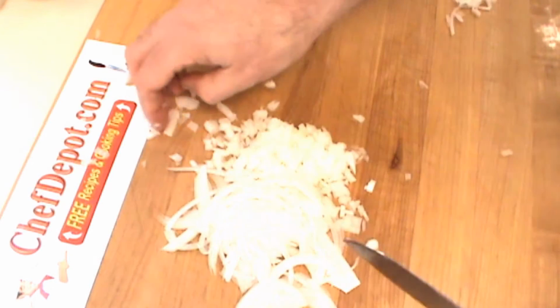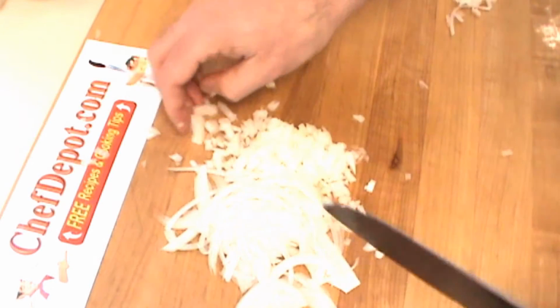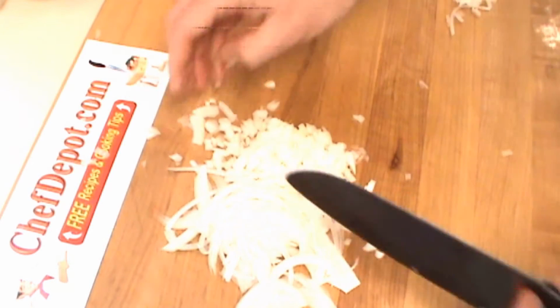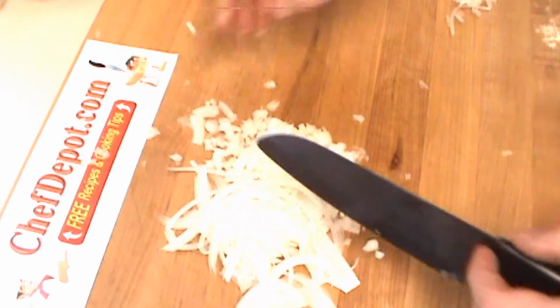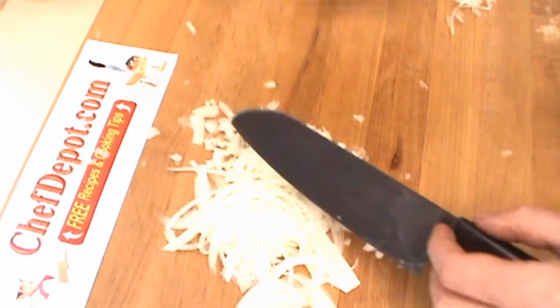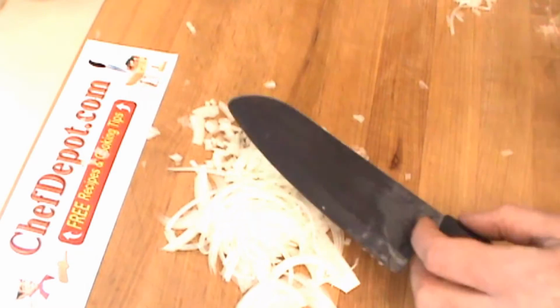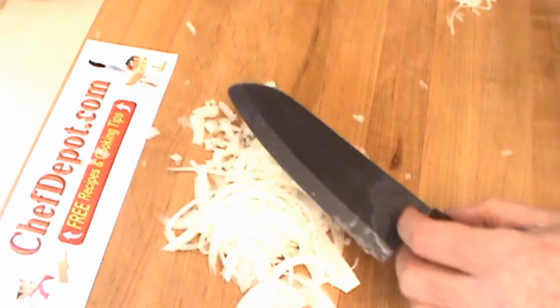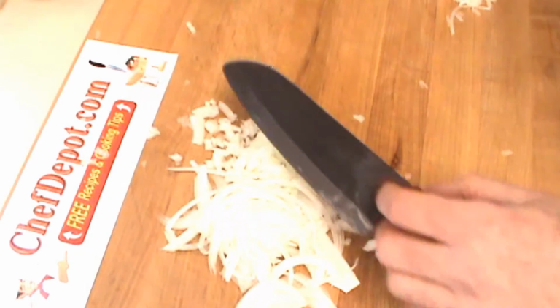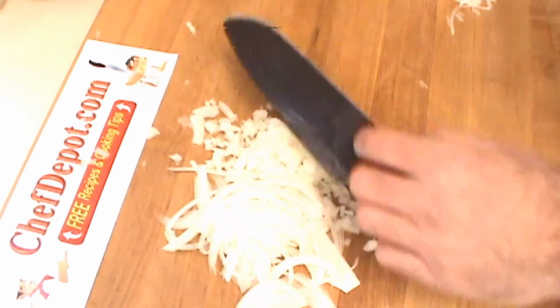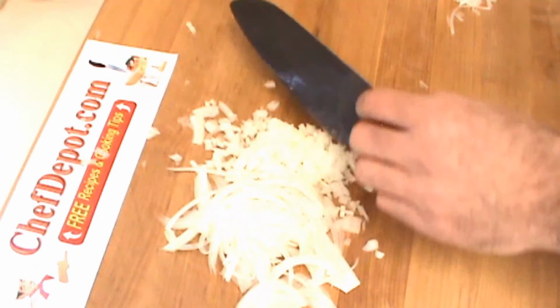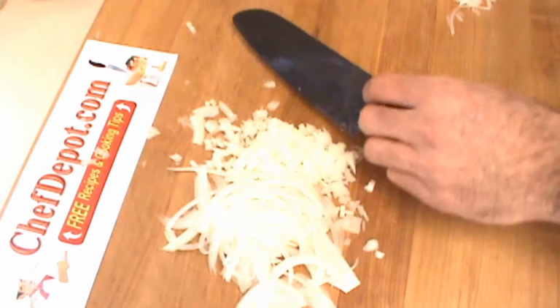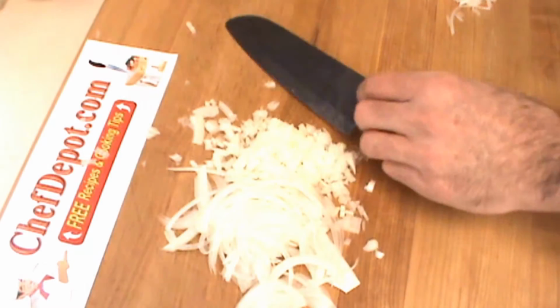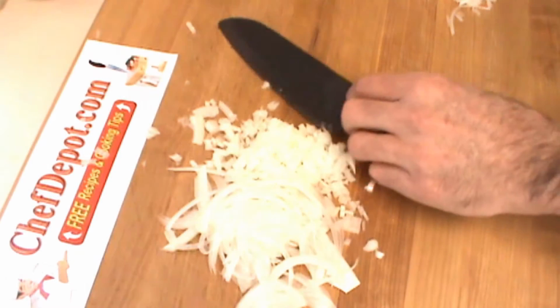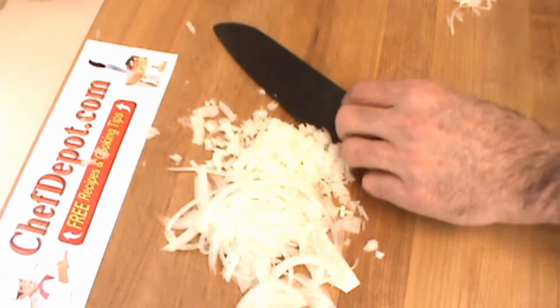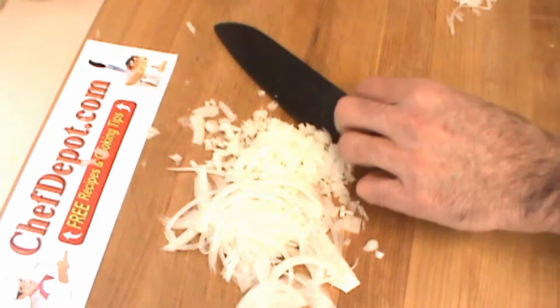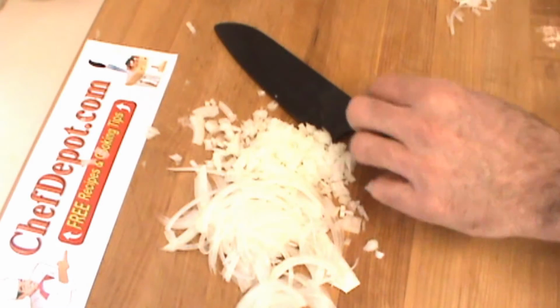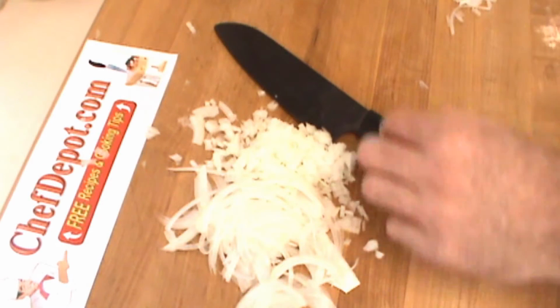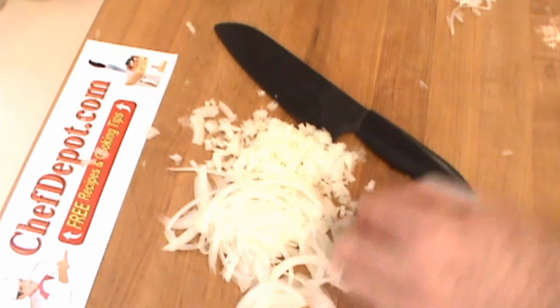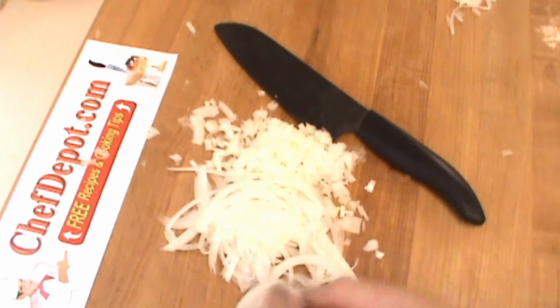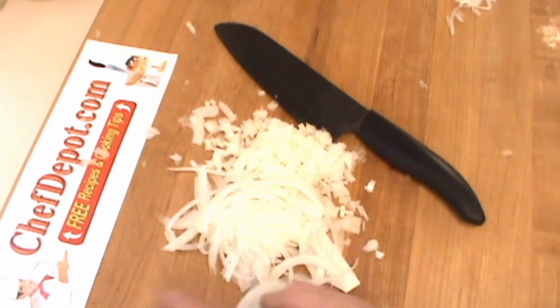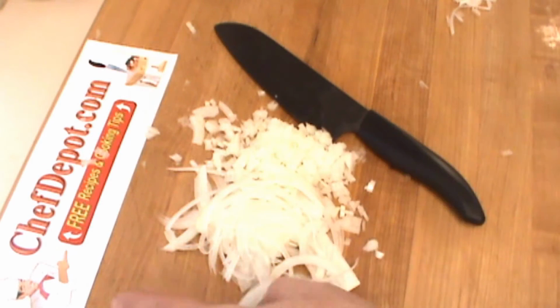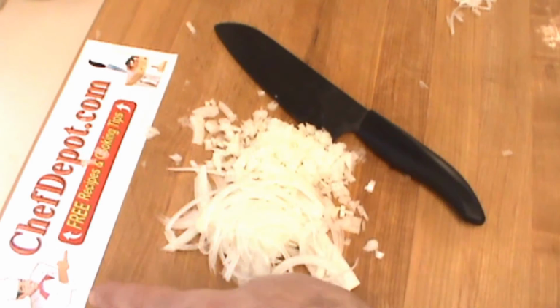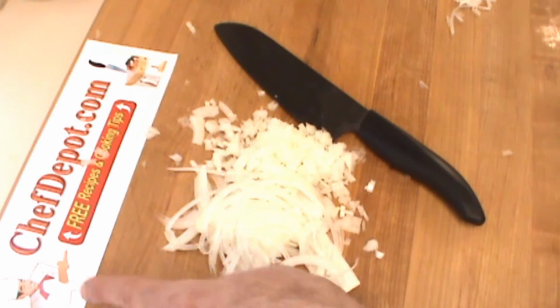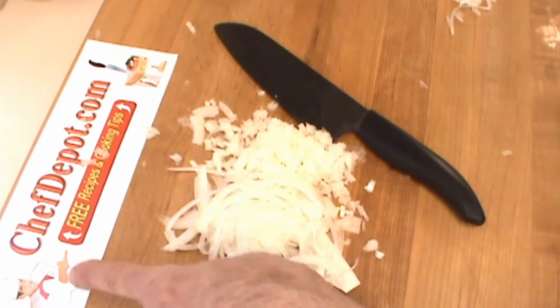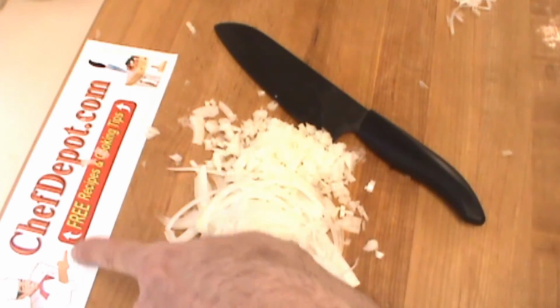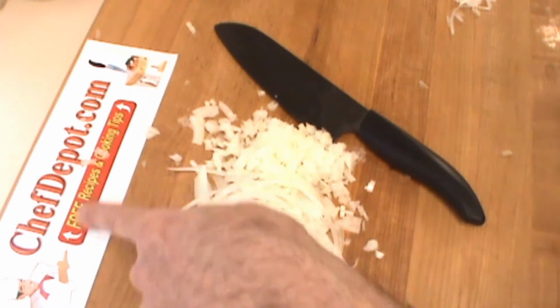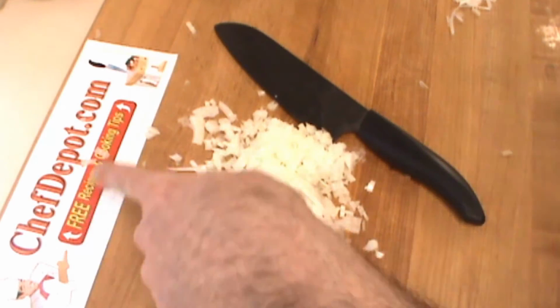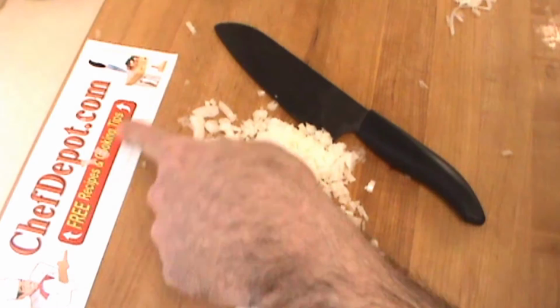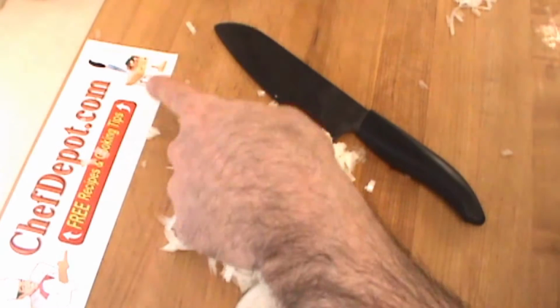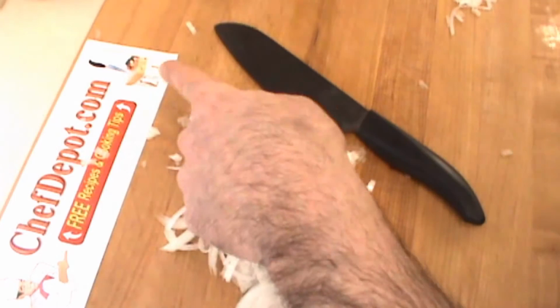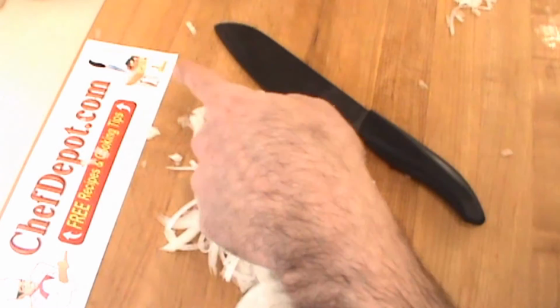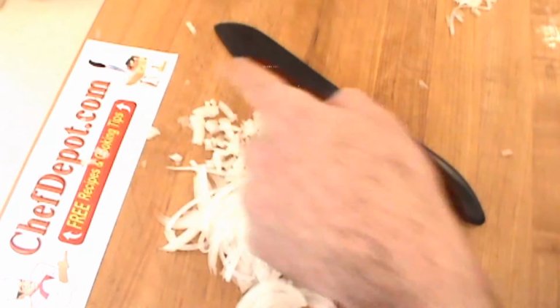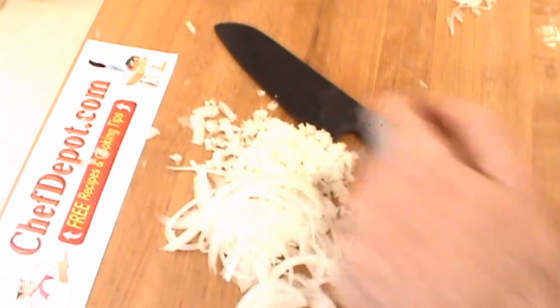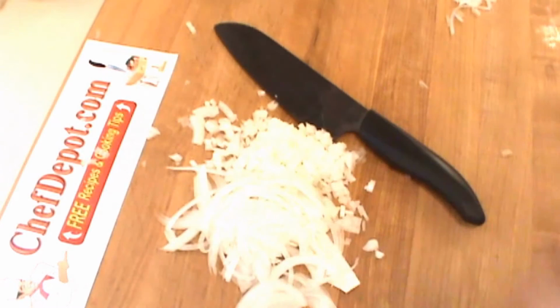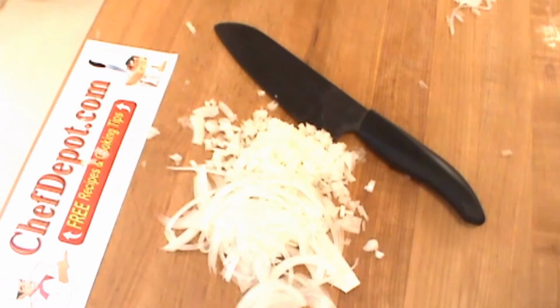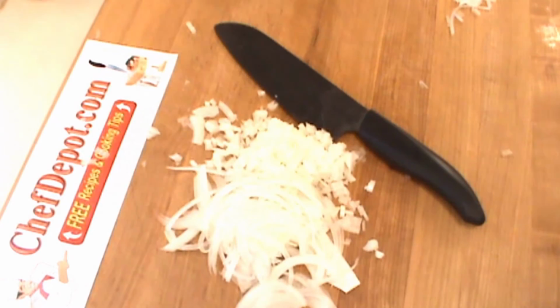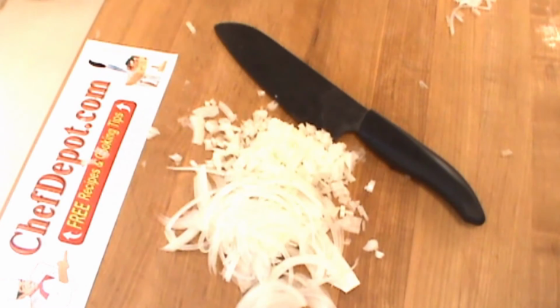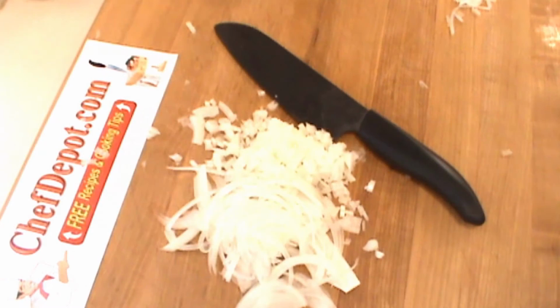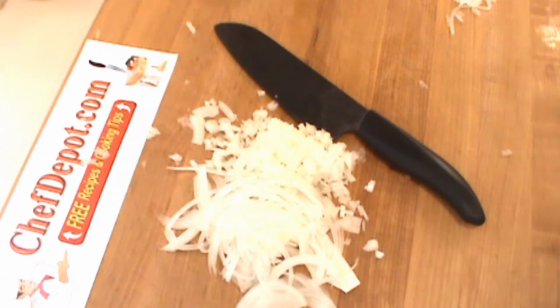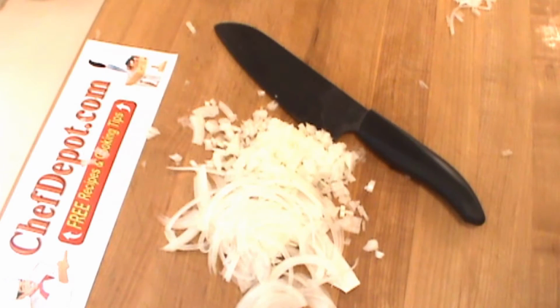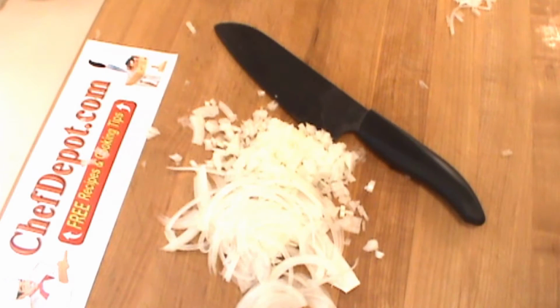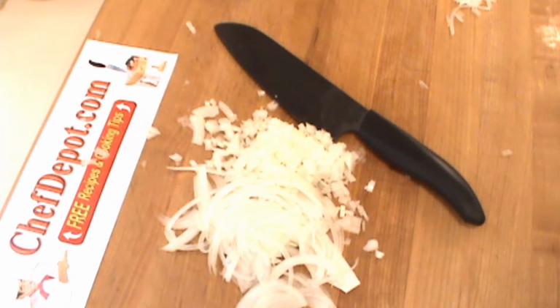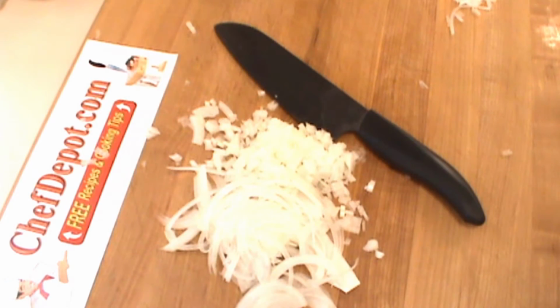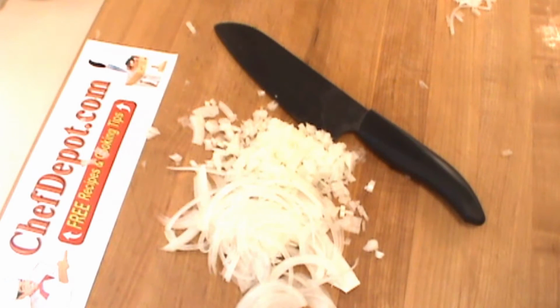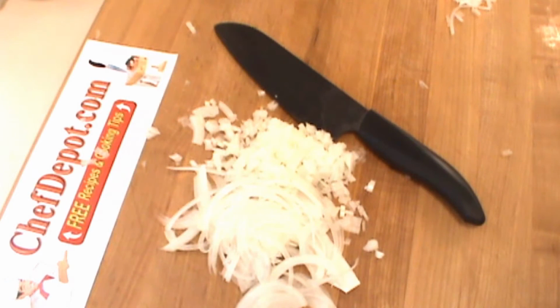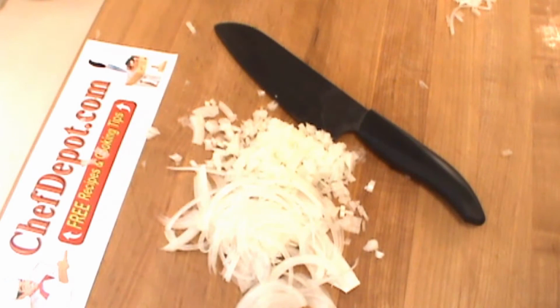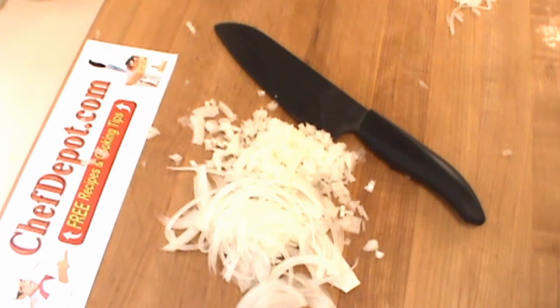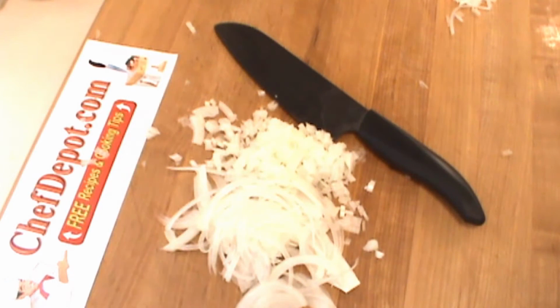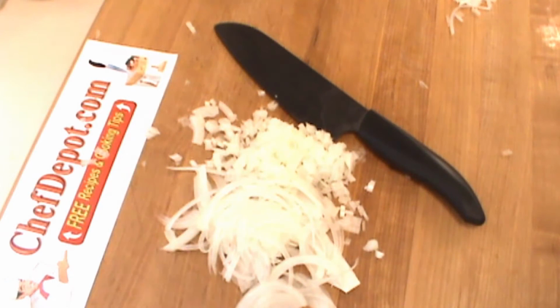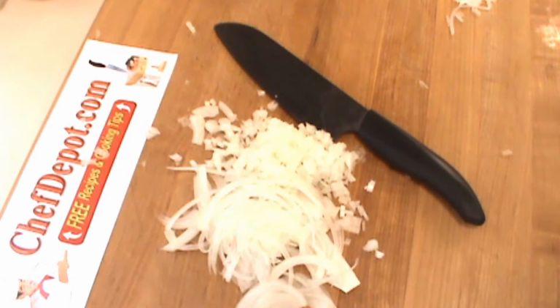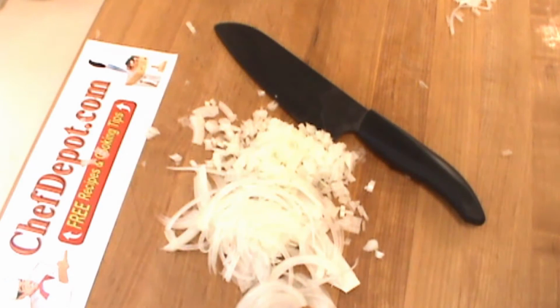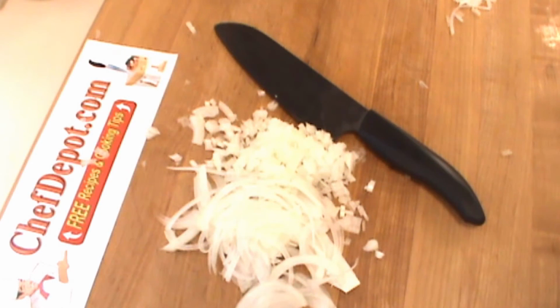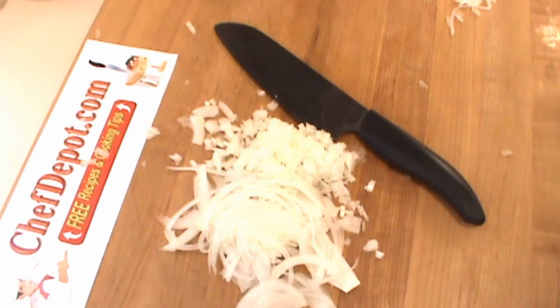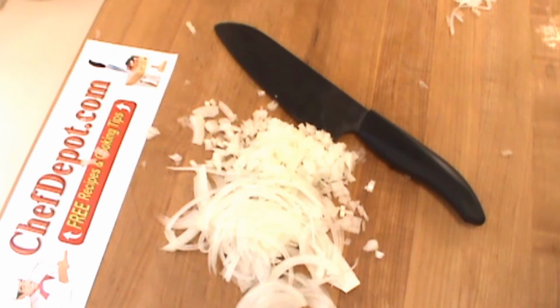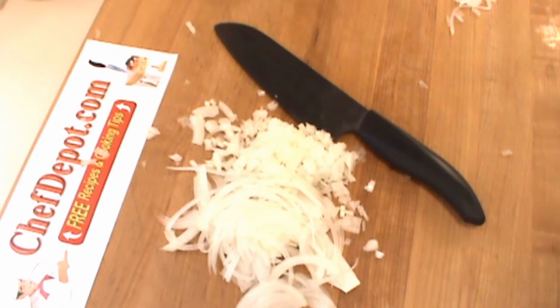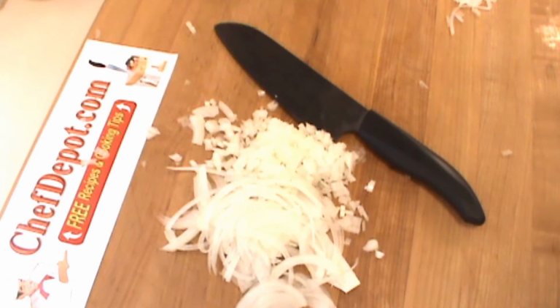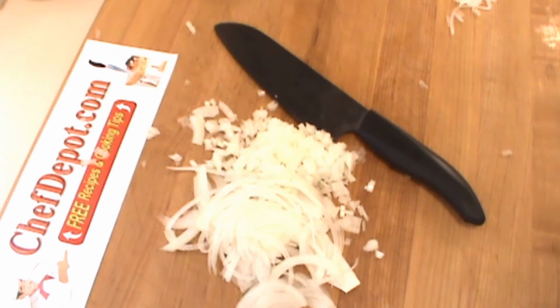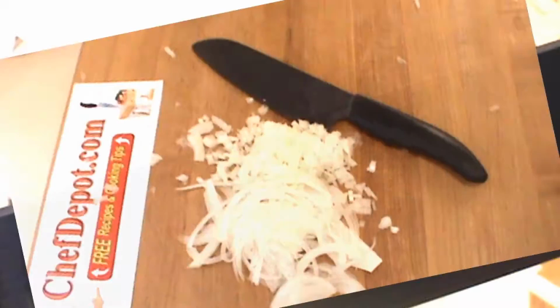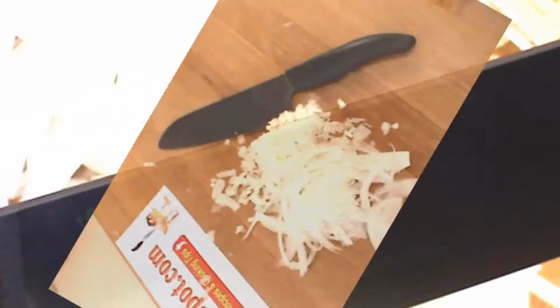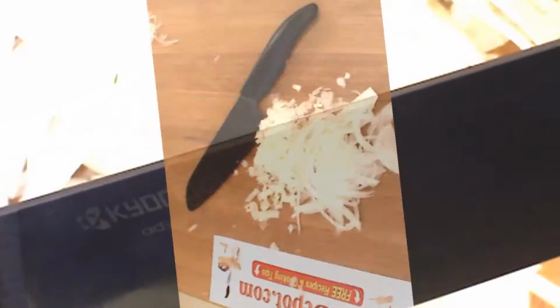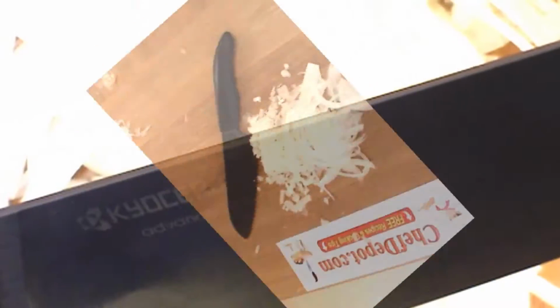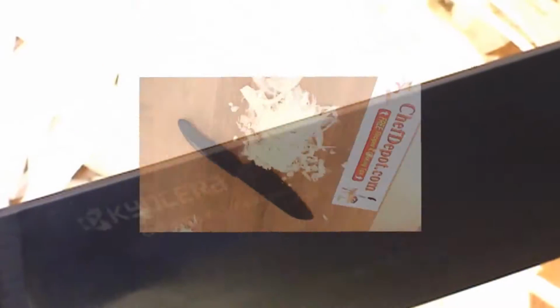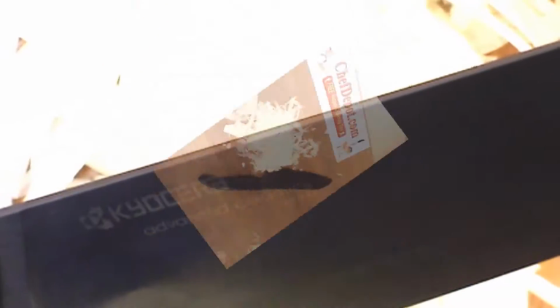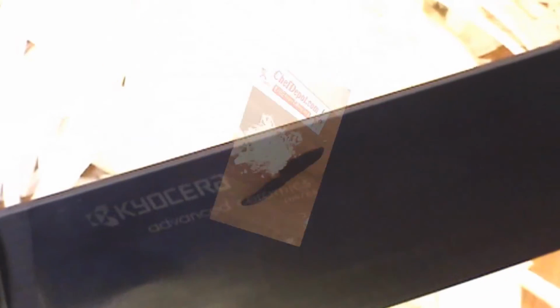And you can pick these up at ChefDepot.com. They're all in stock, all different colors. Thanks for watching.